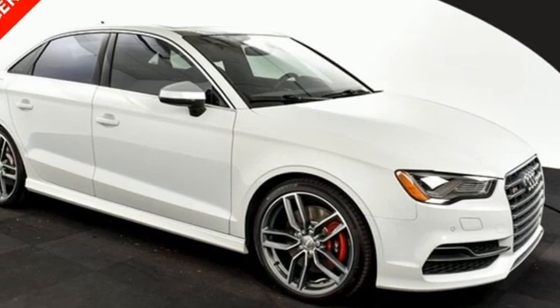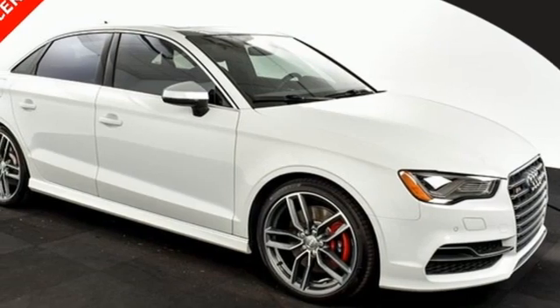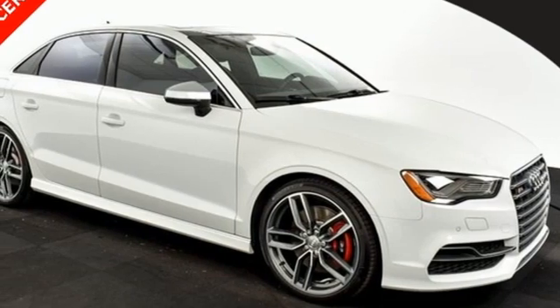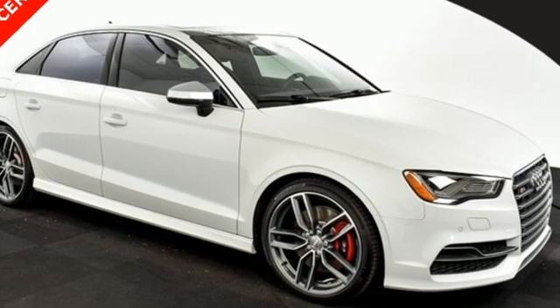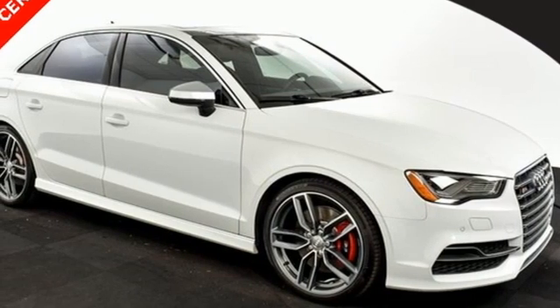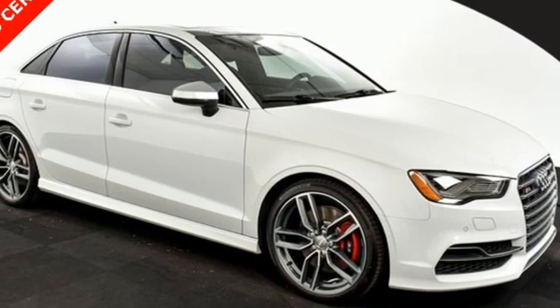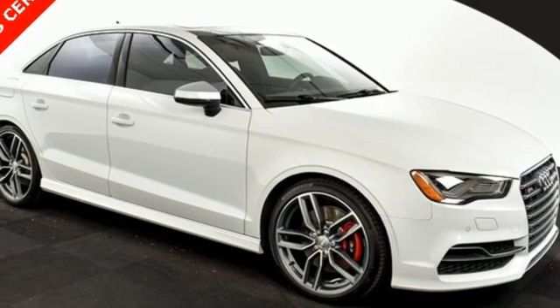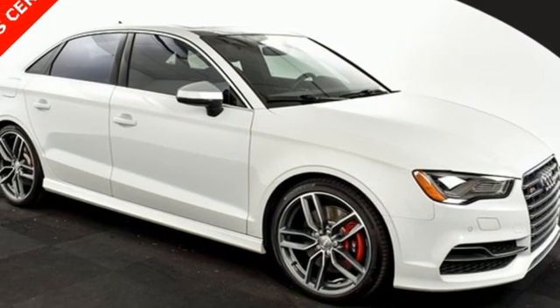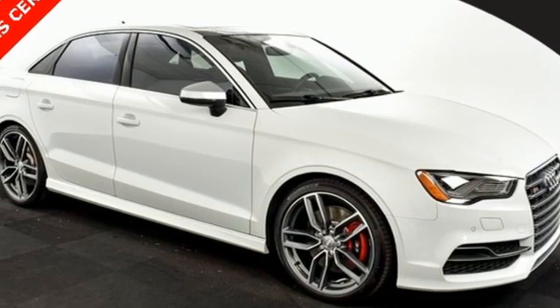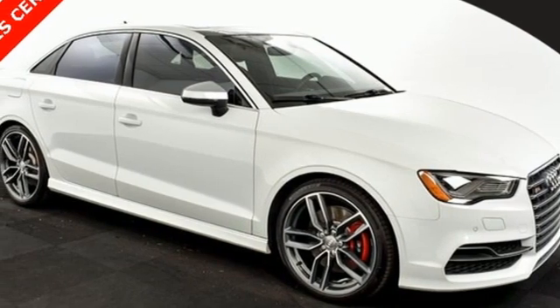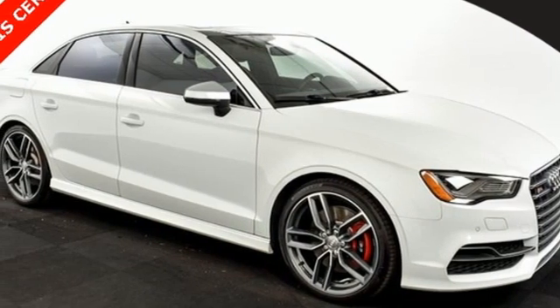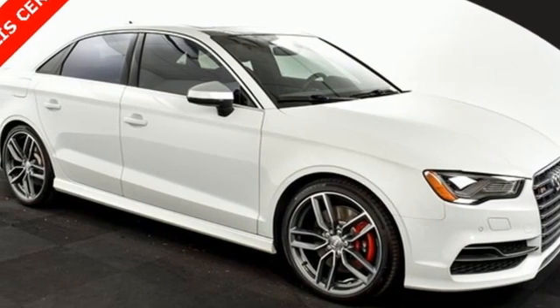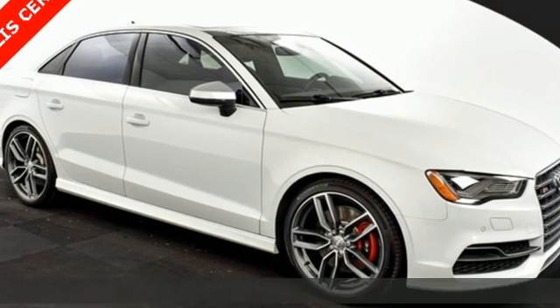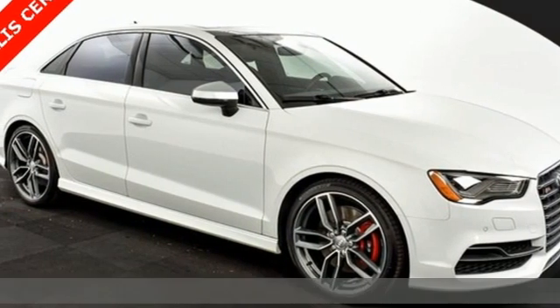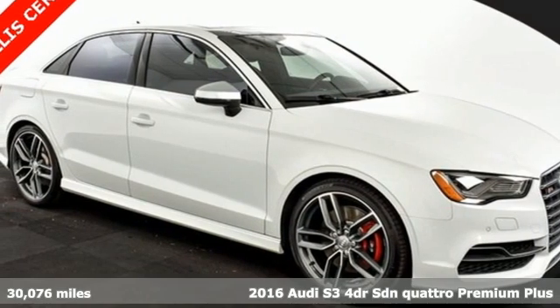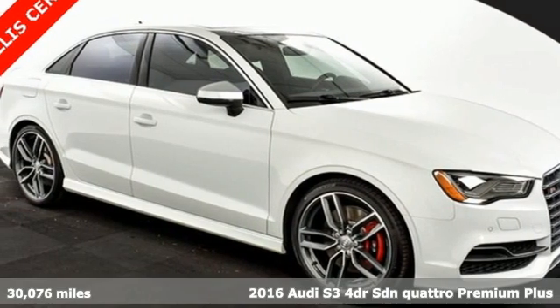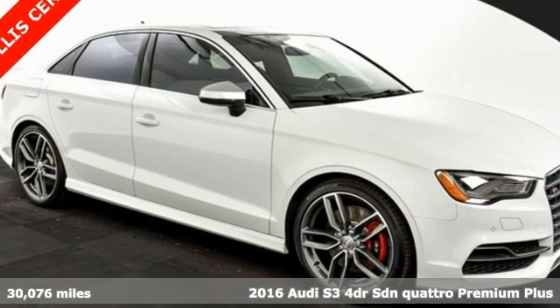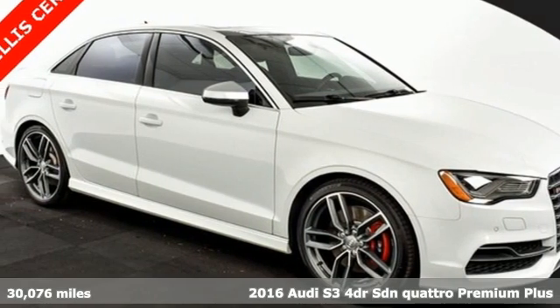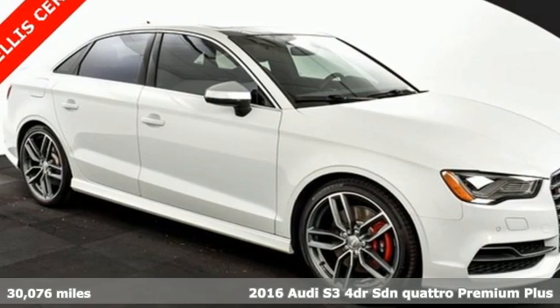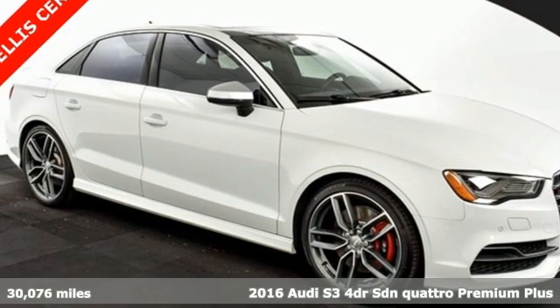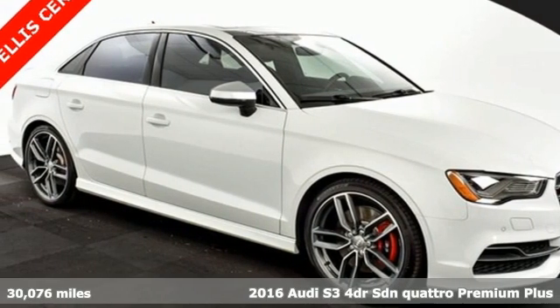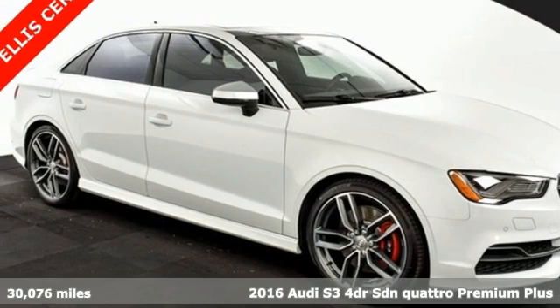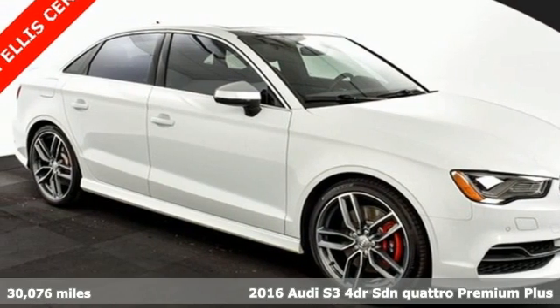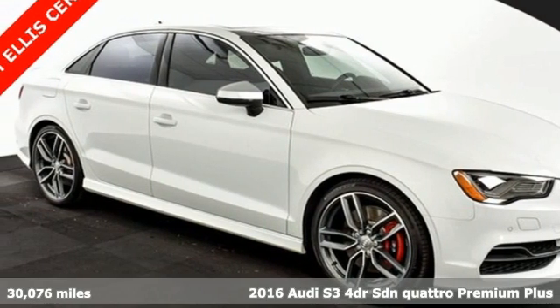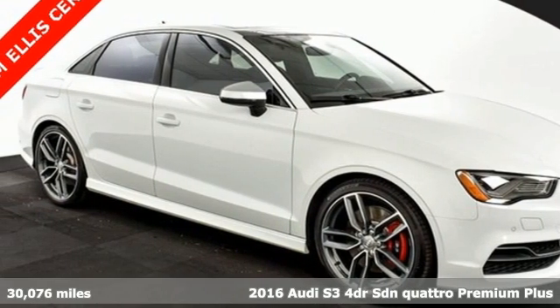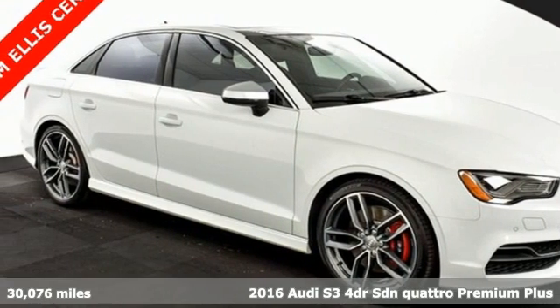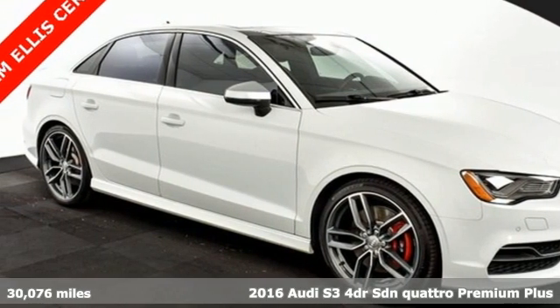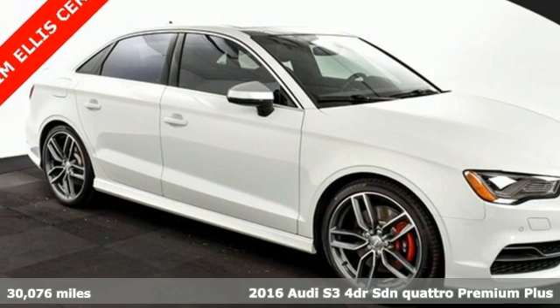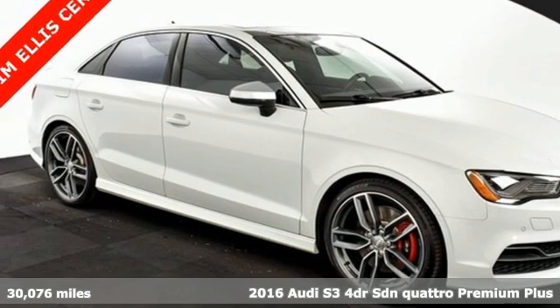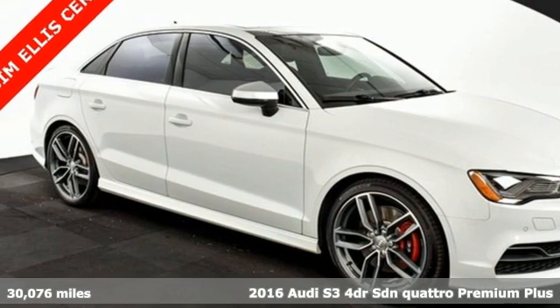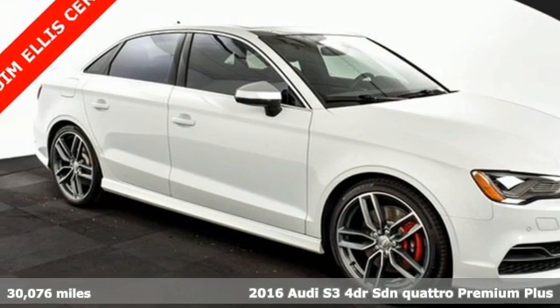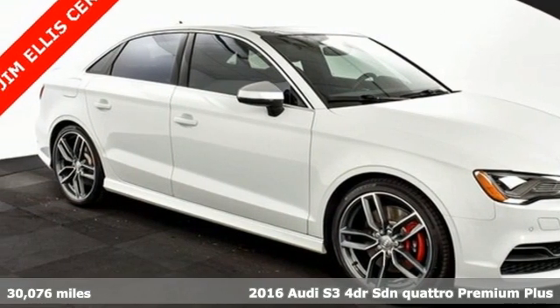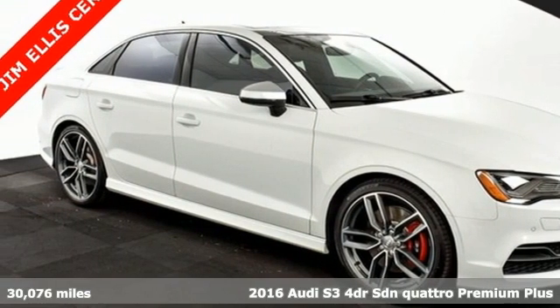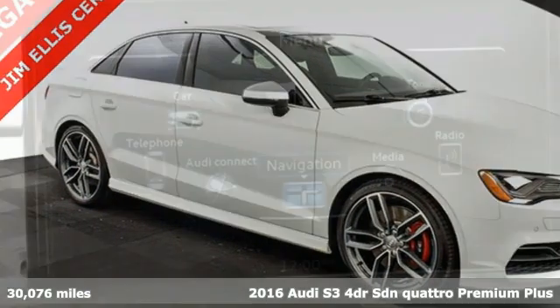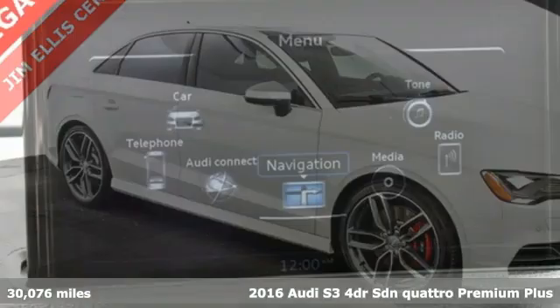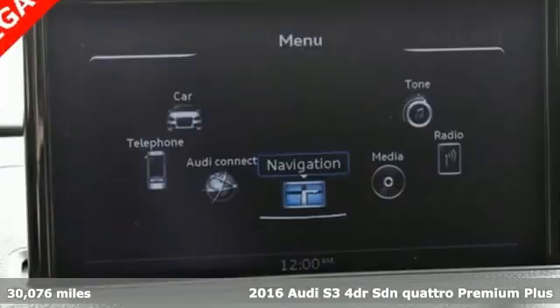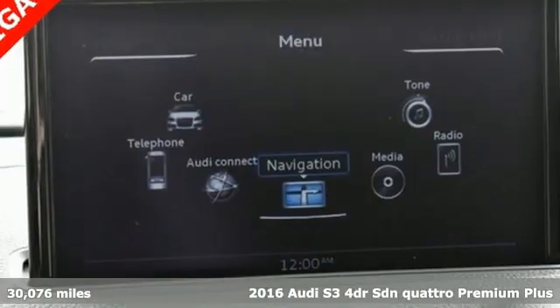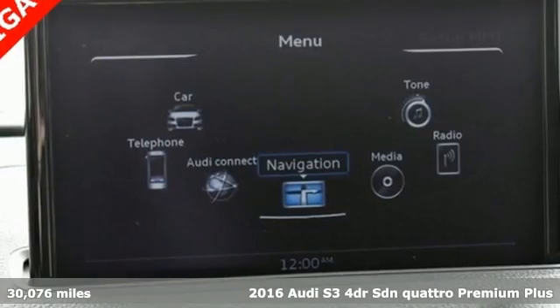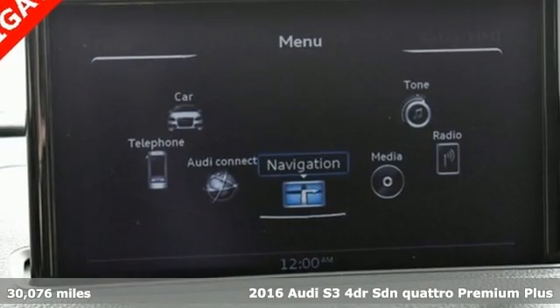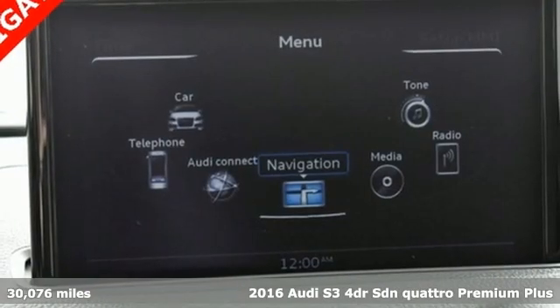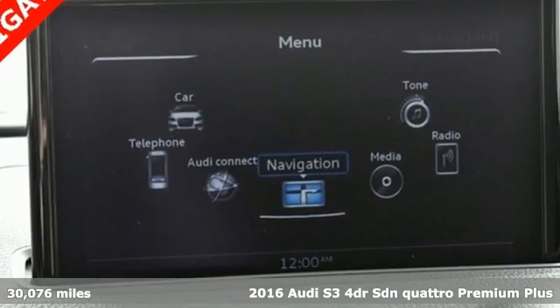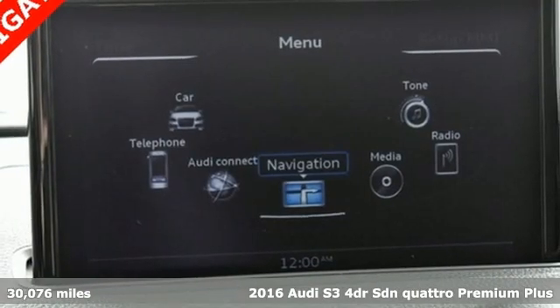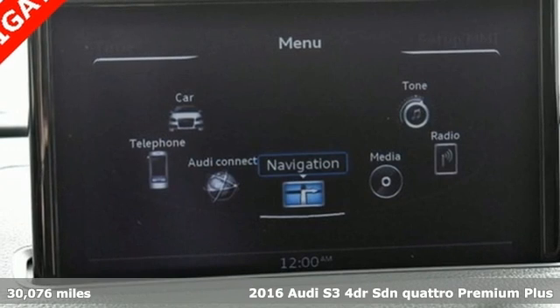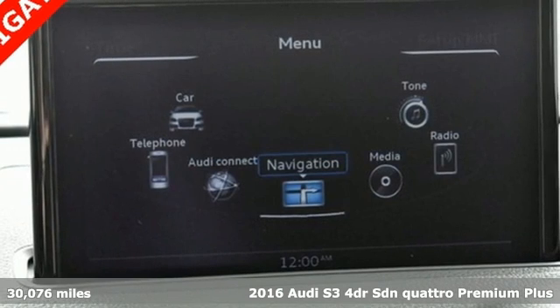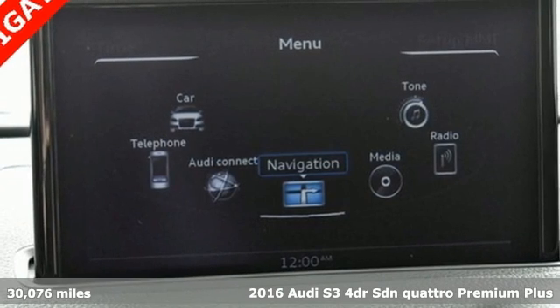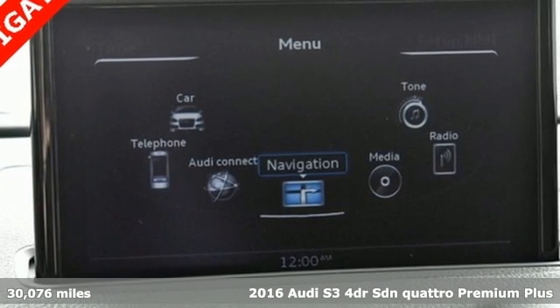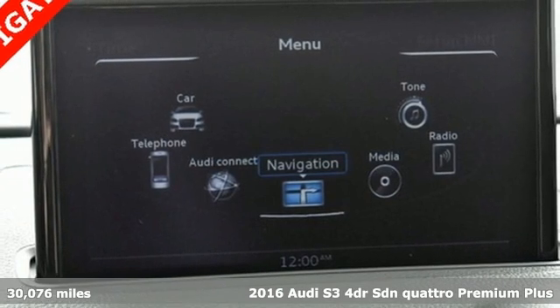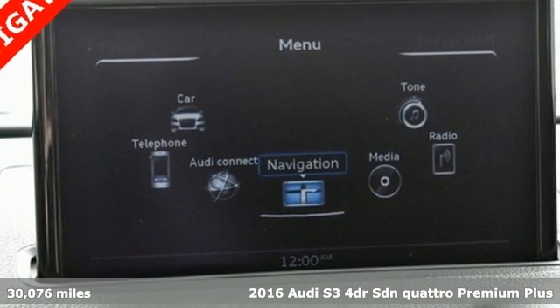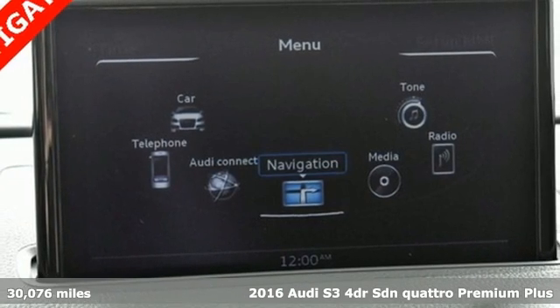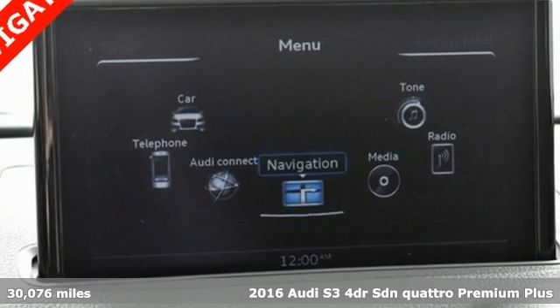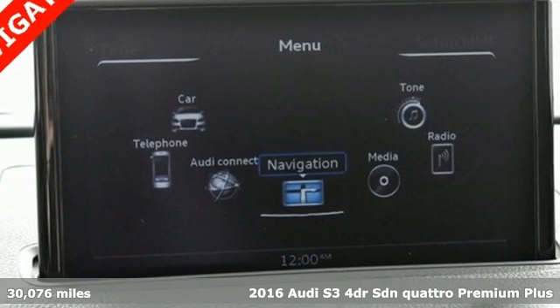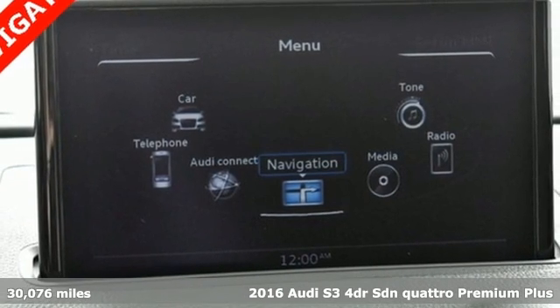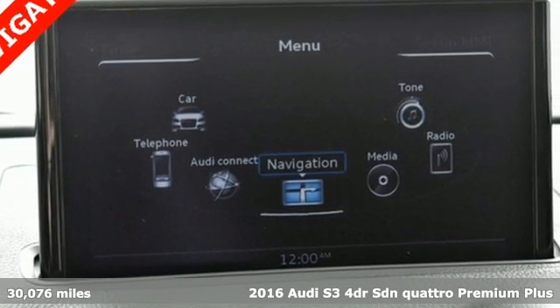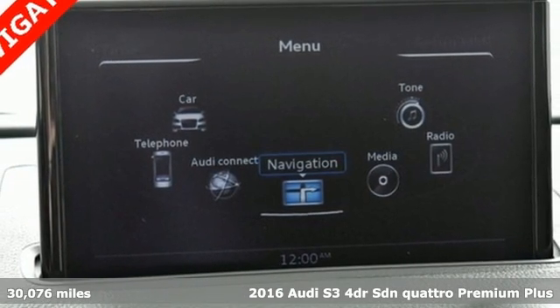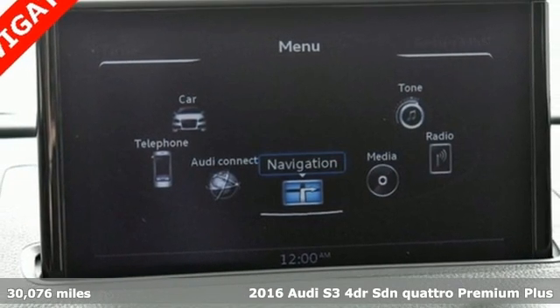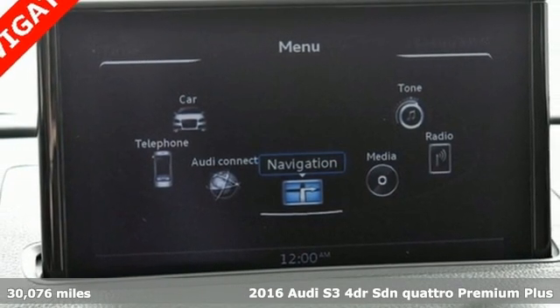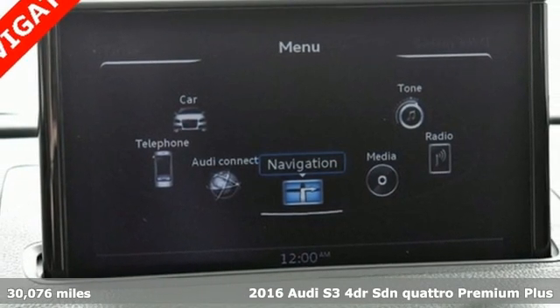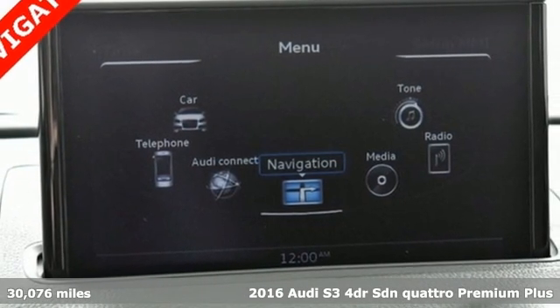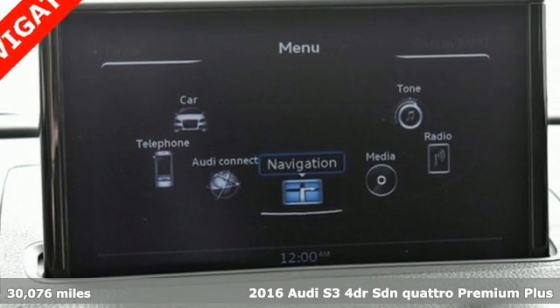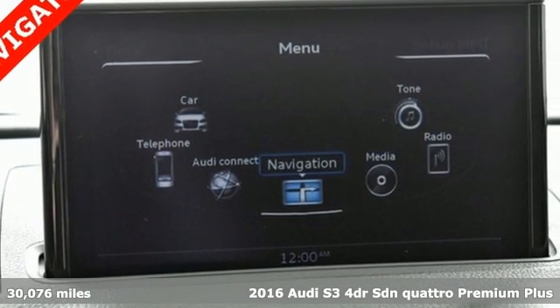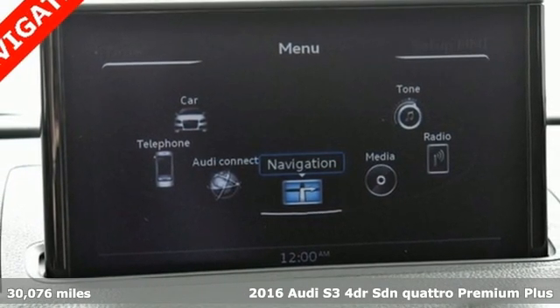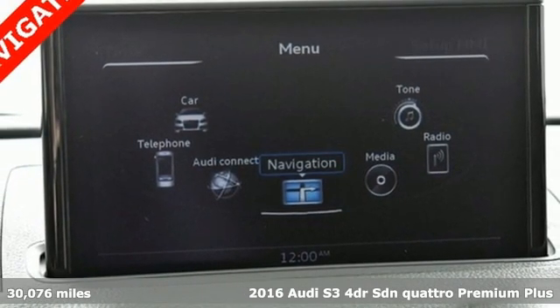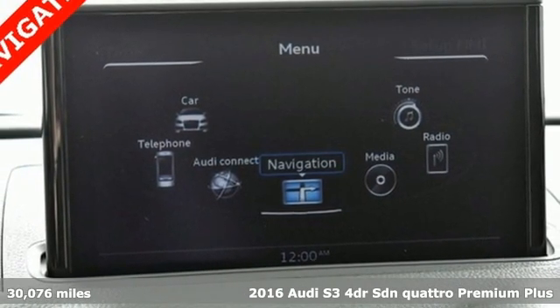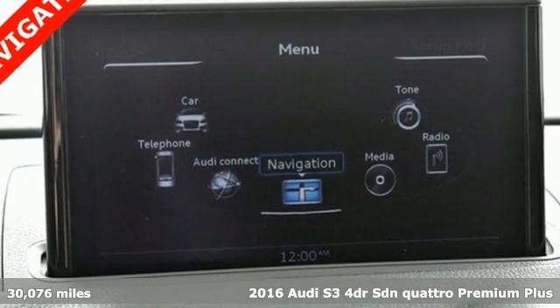Here's a 2016 Audi S3. All play and no work make this S3 a highway gem.